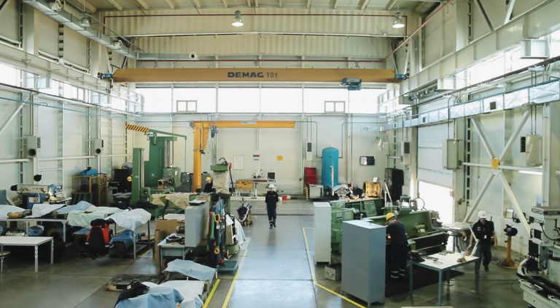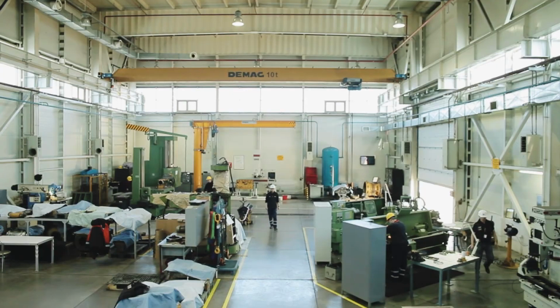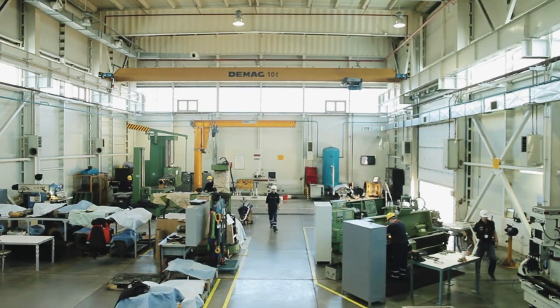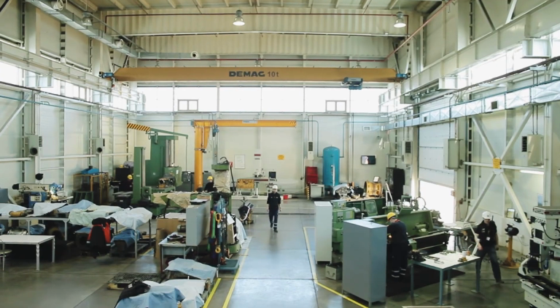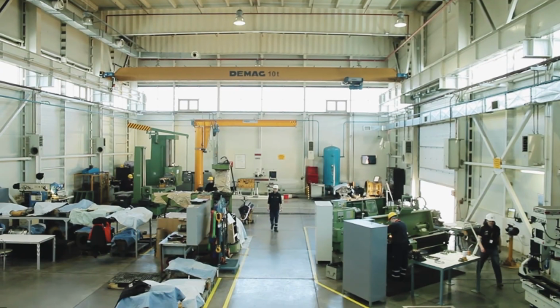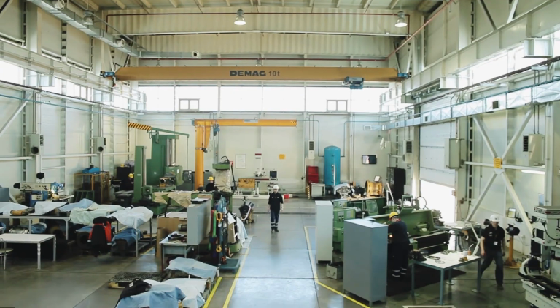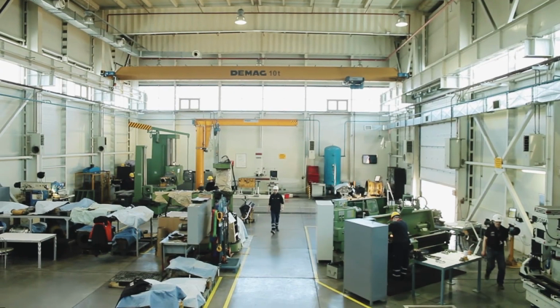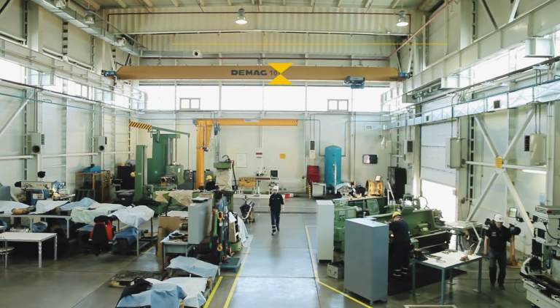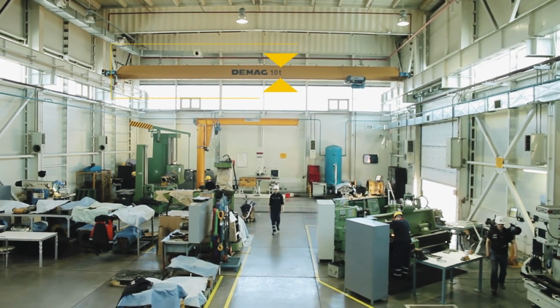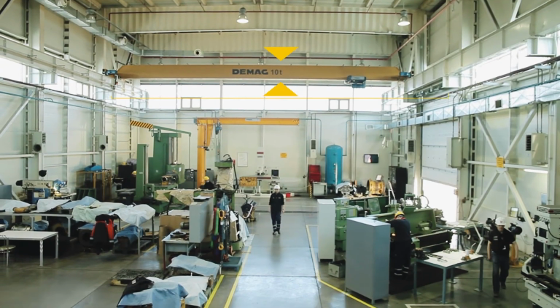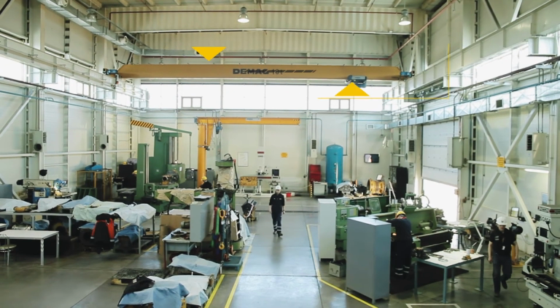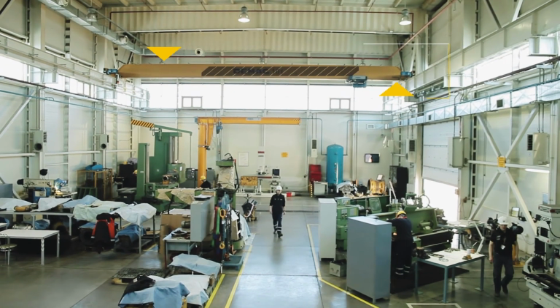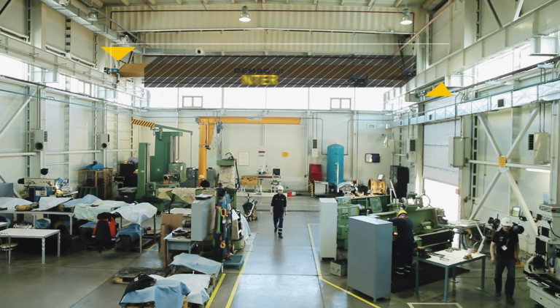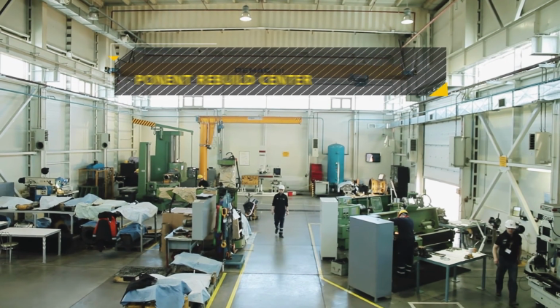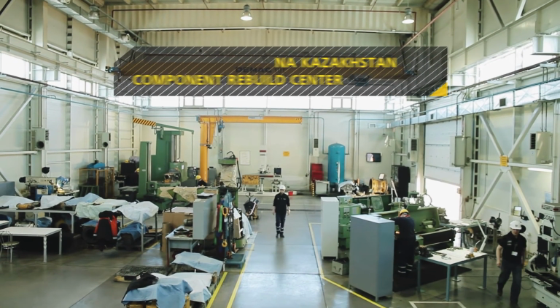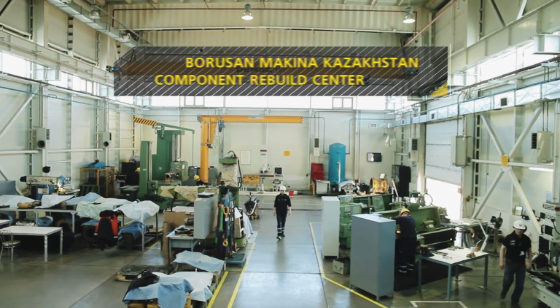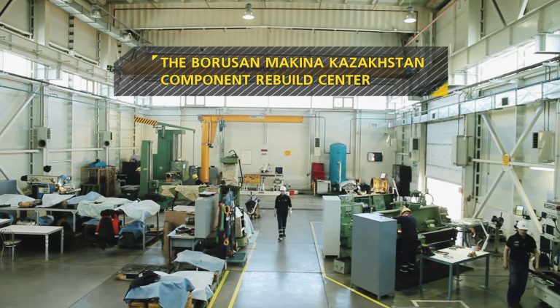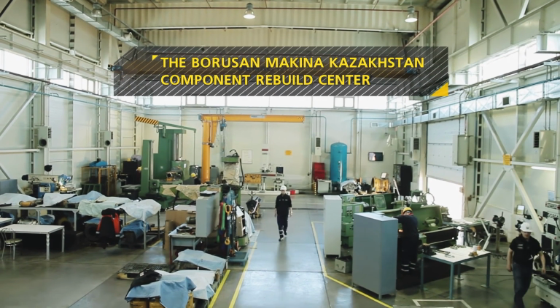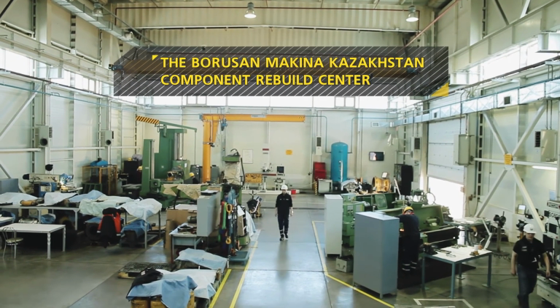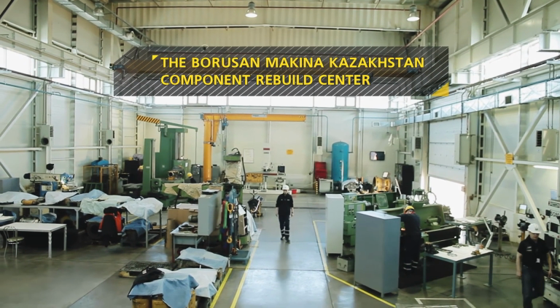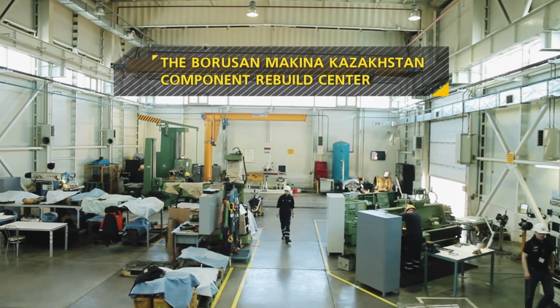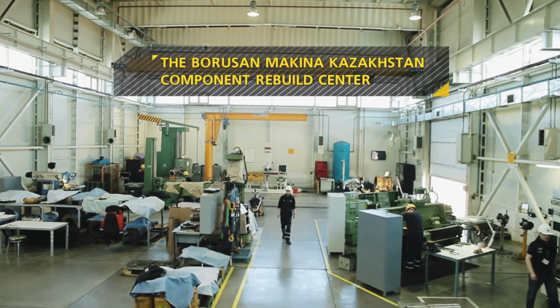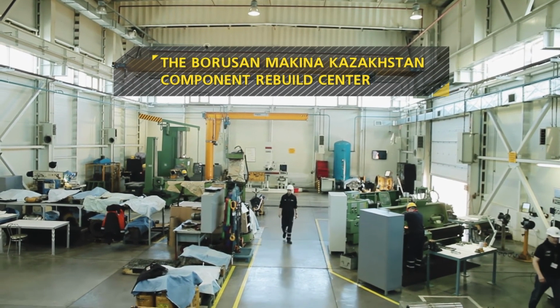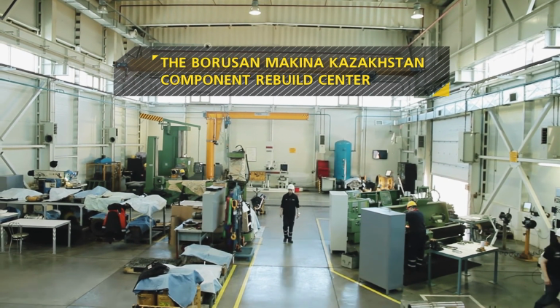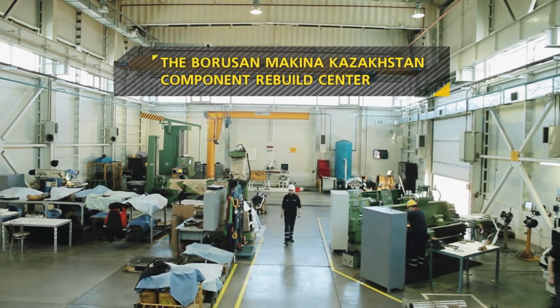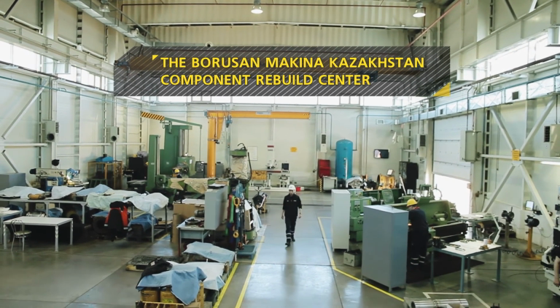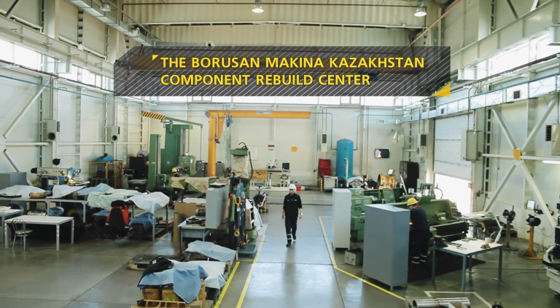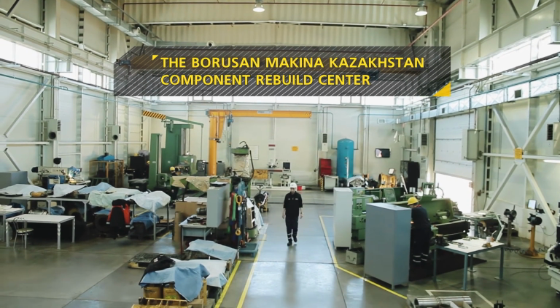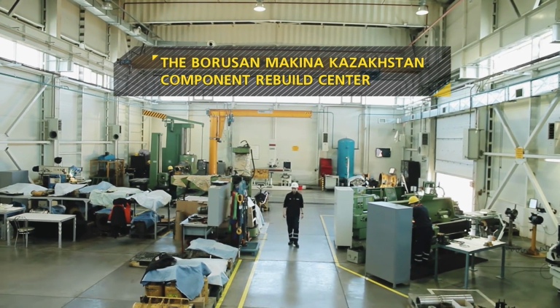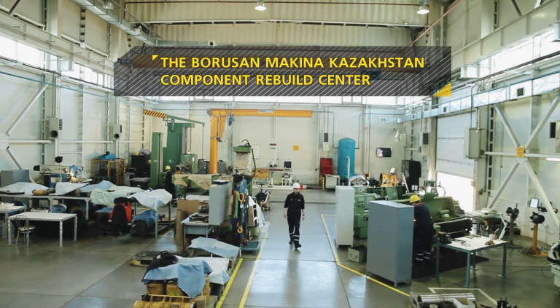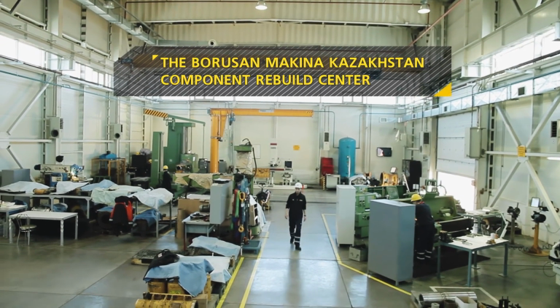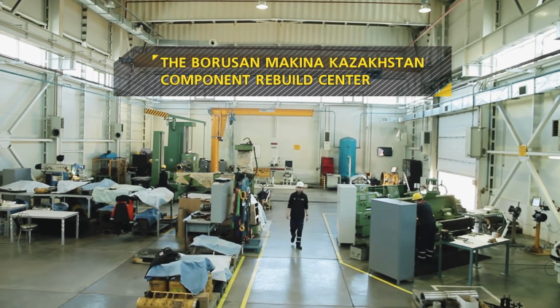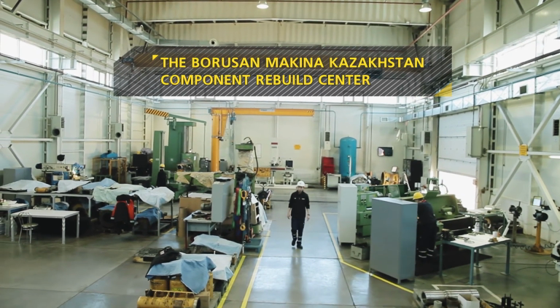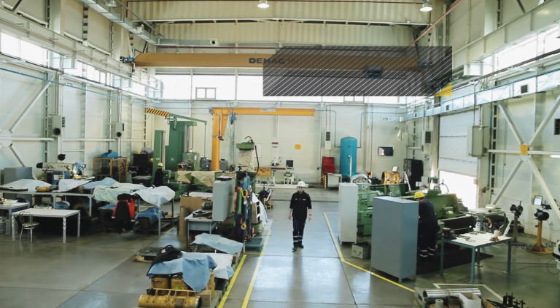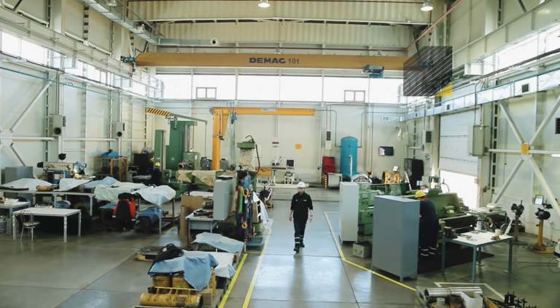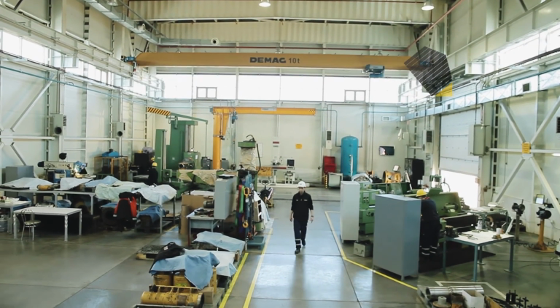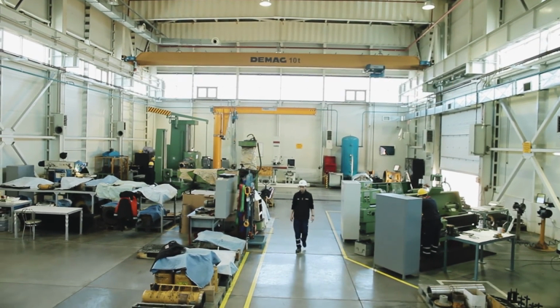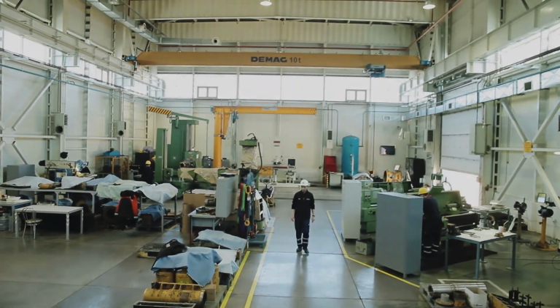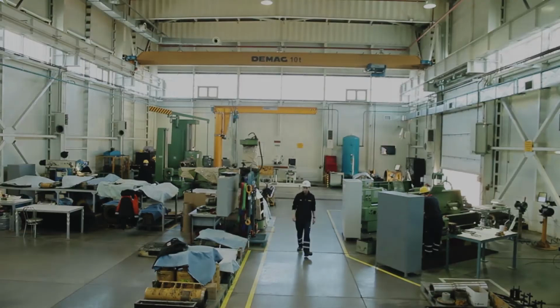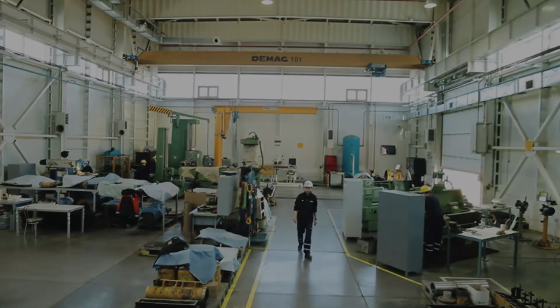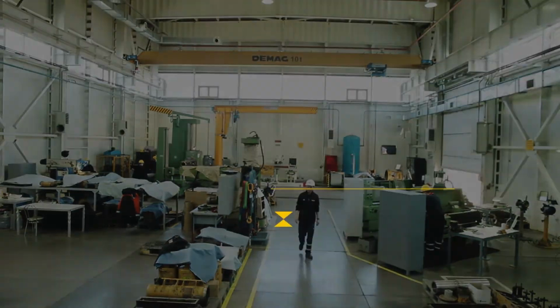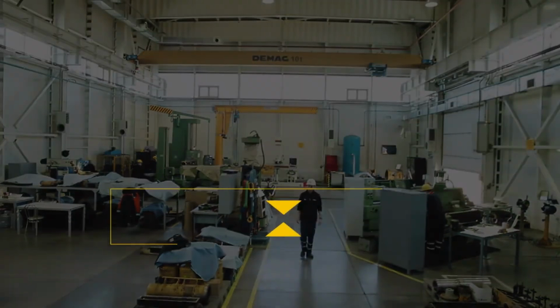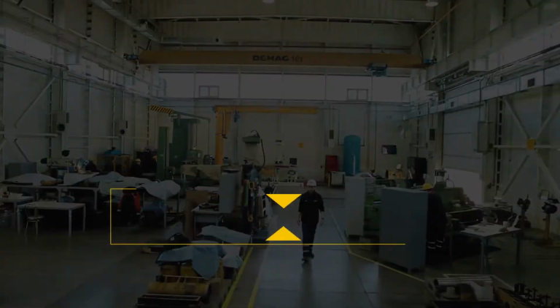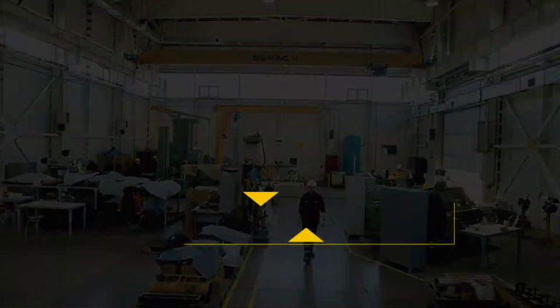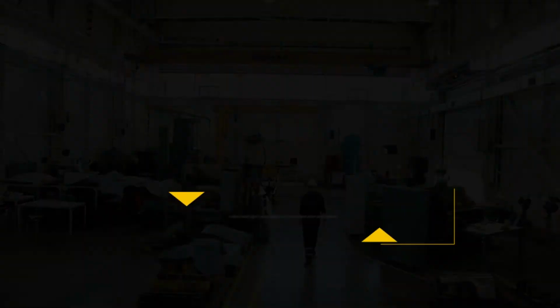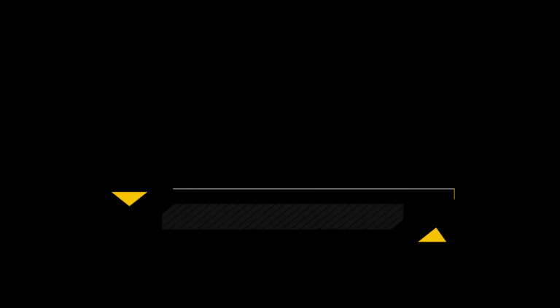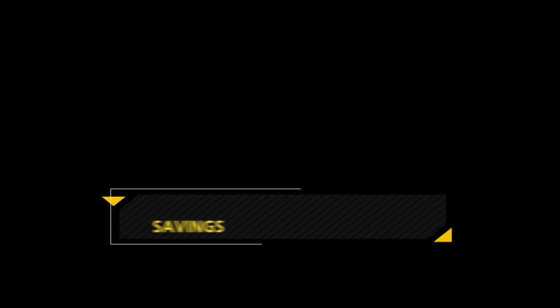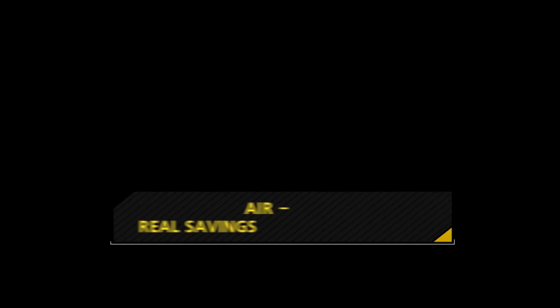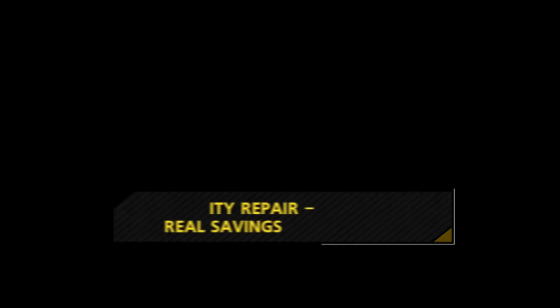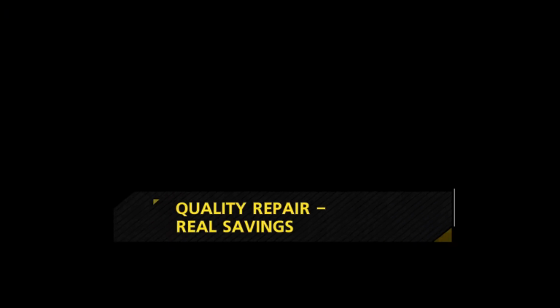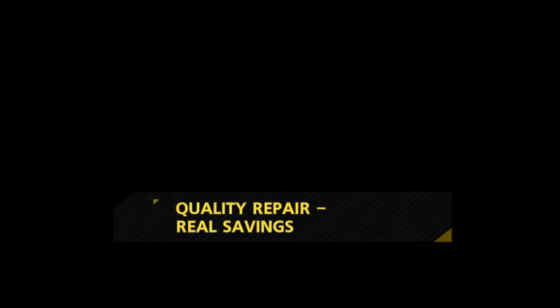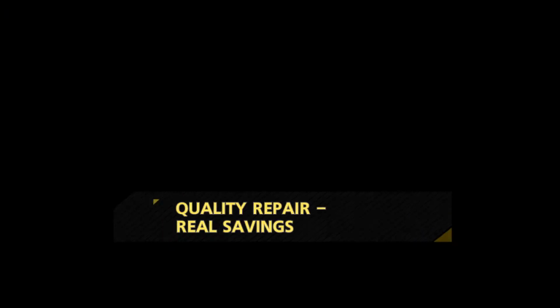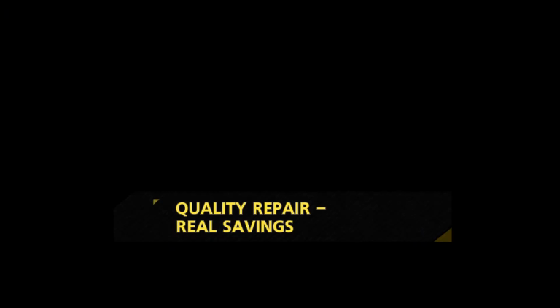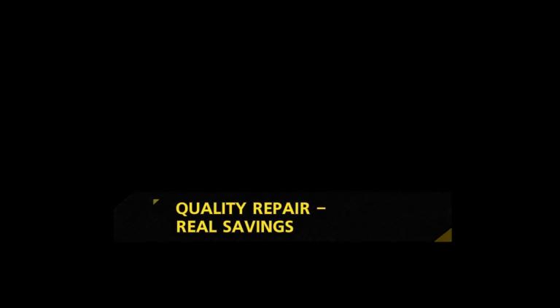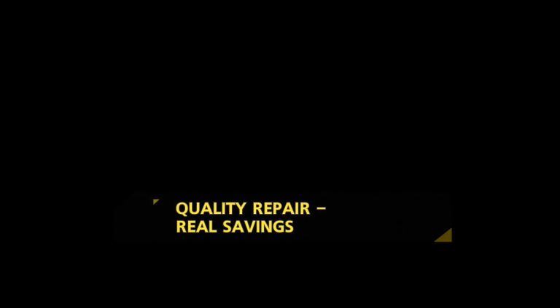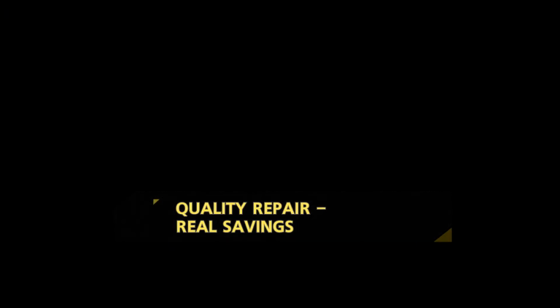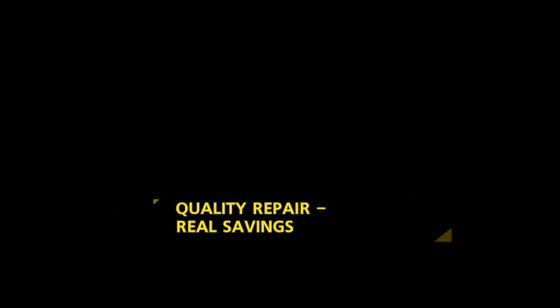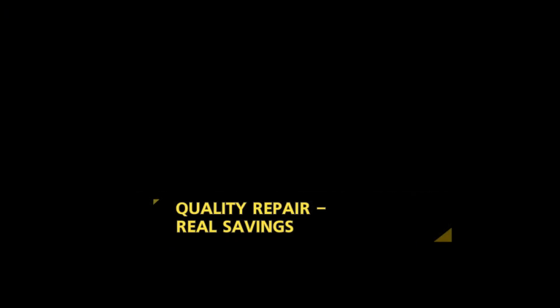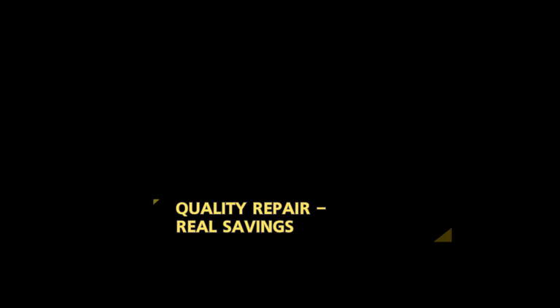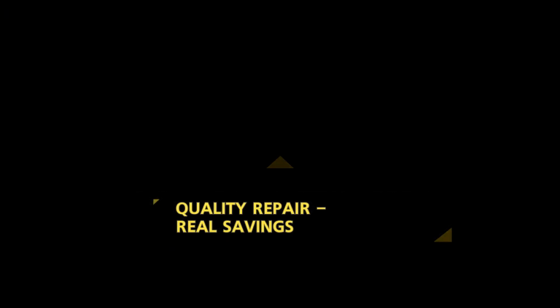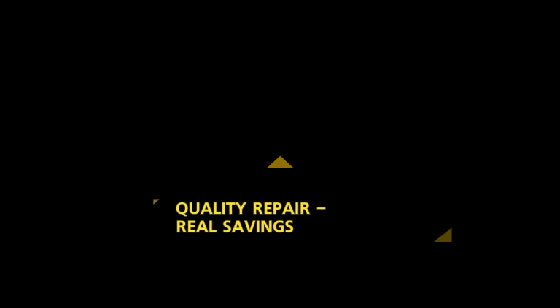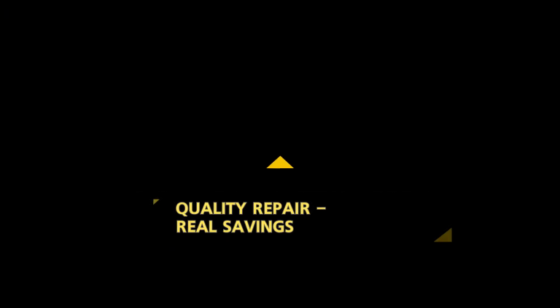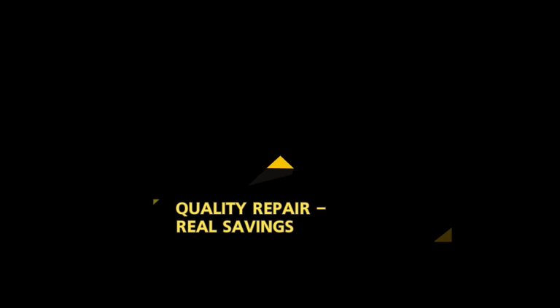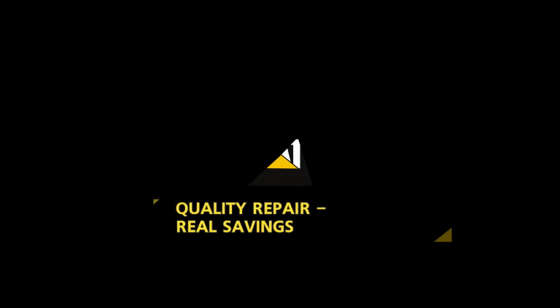The Borusan Makina Kazakhstan component rebuild center — quality repair, real savings.